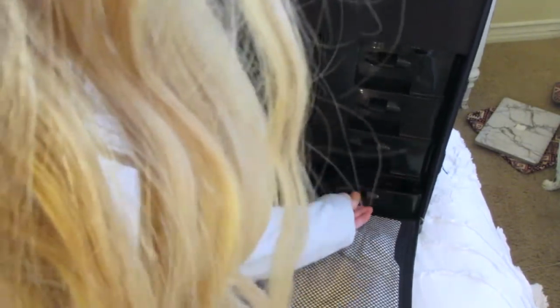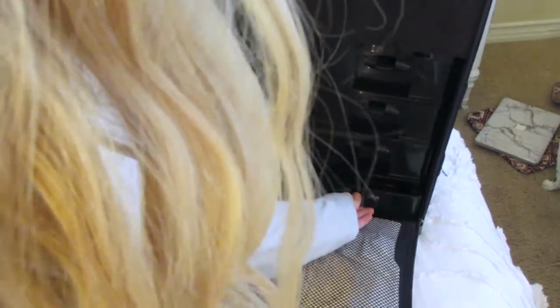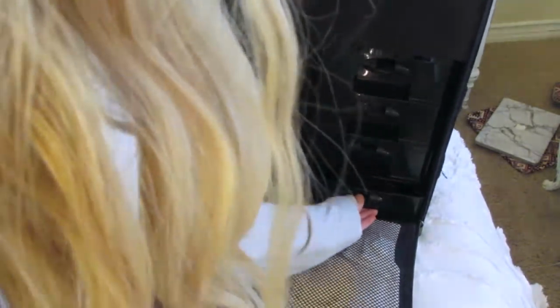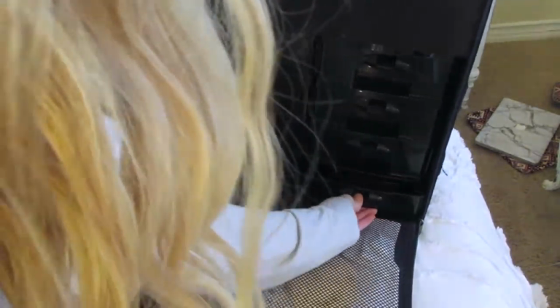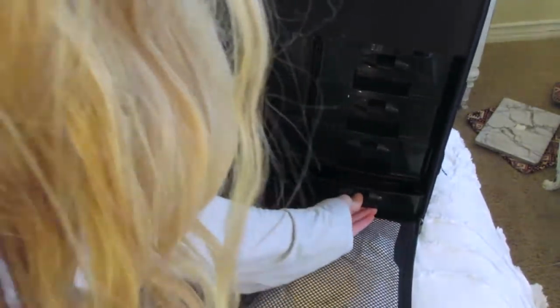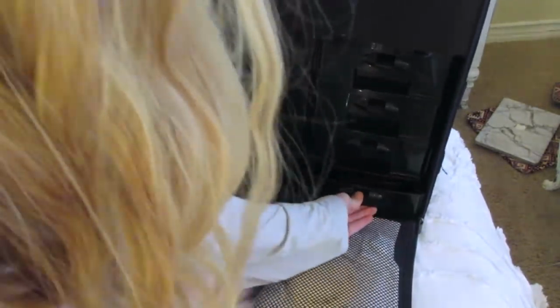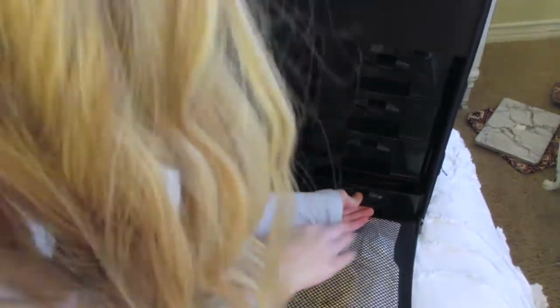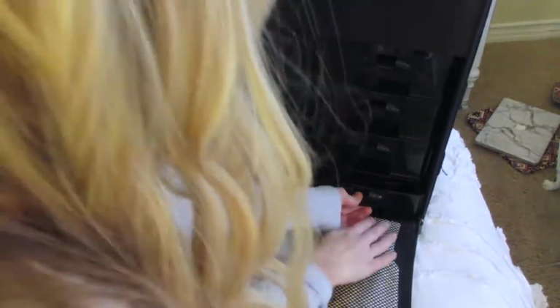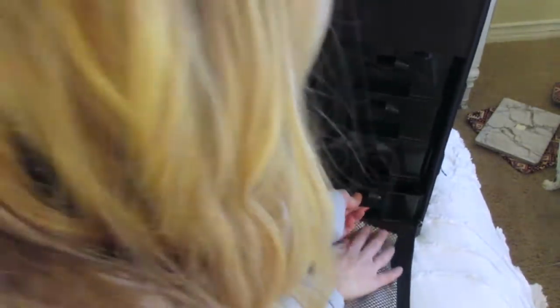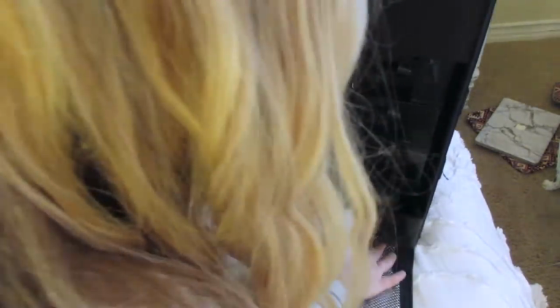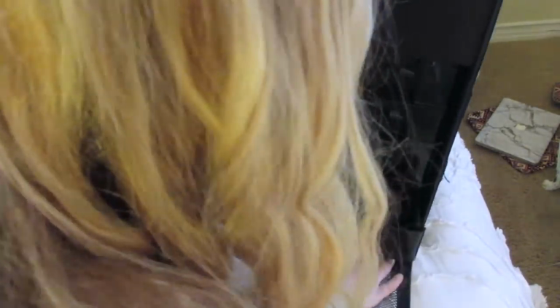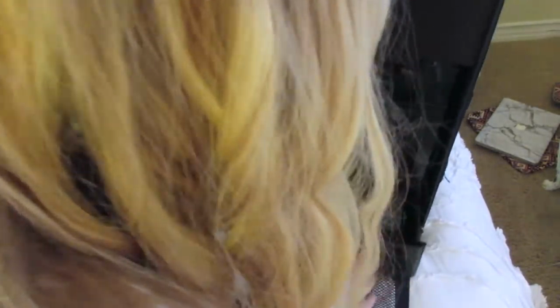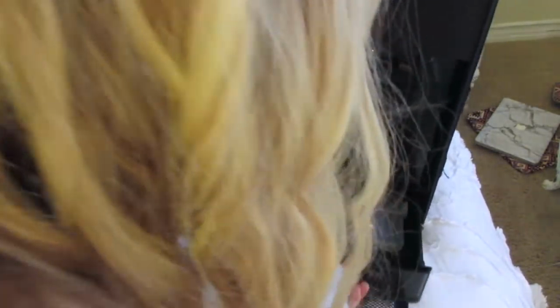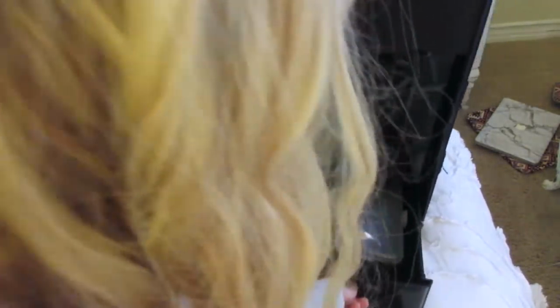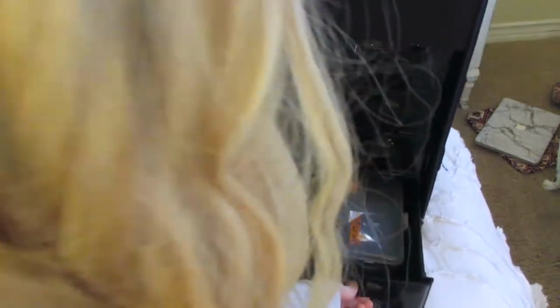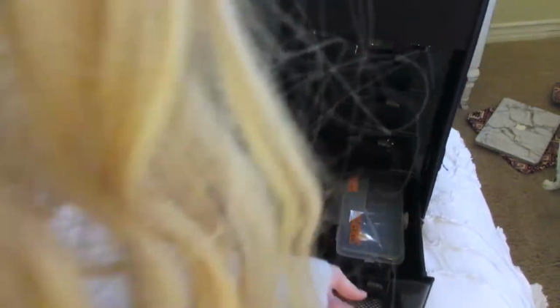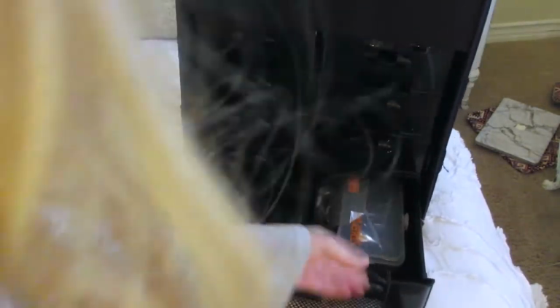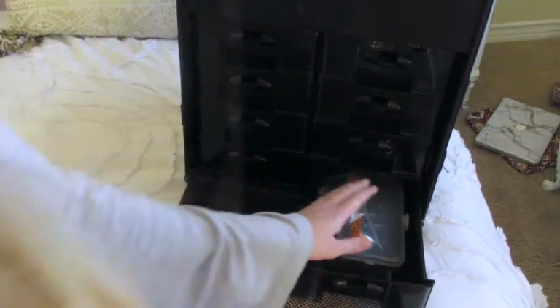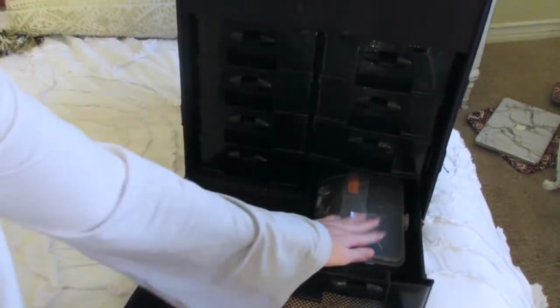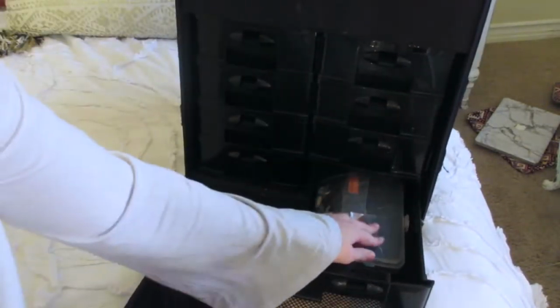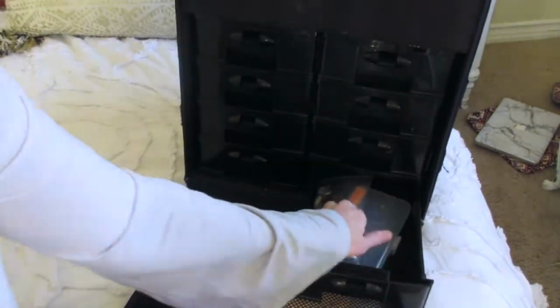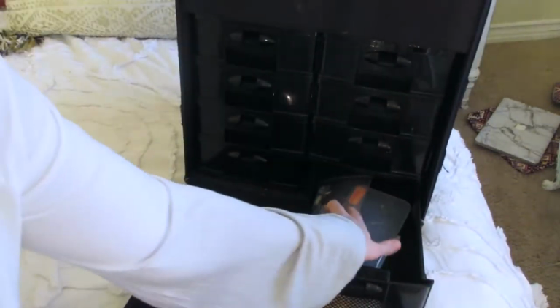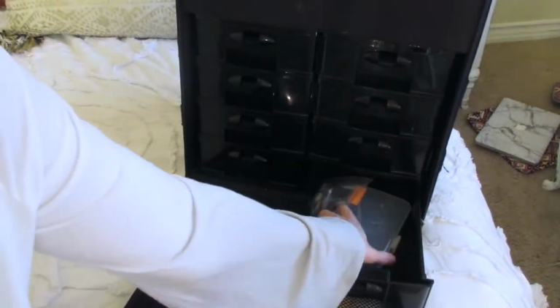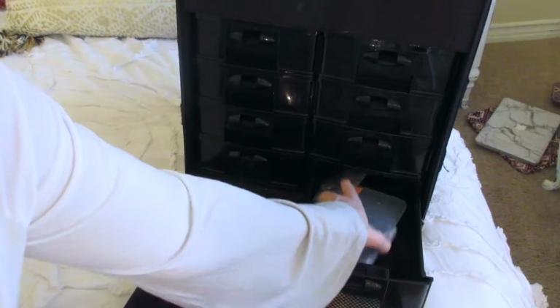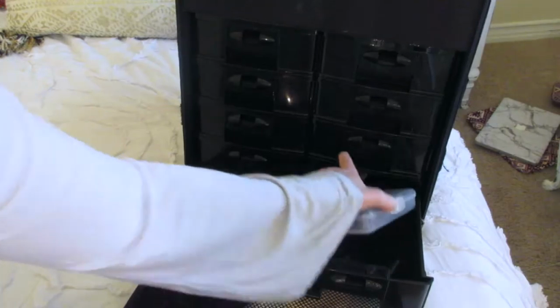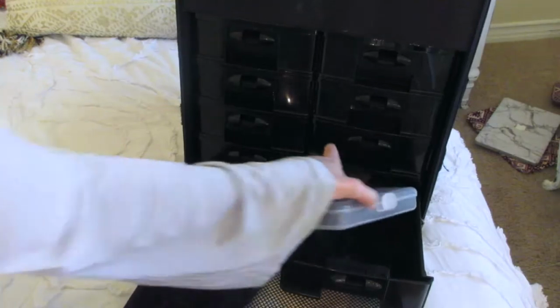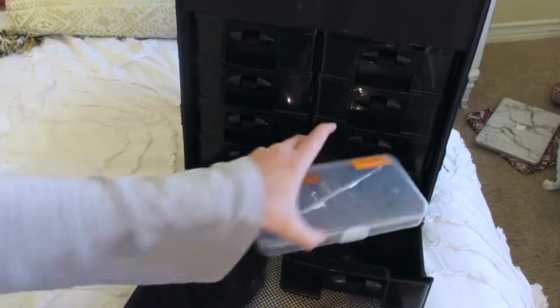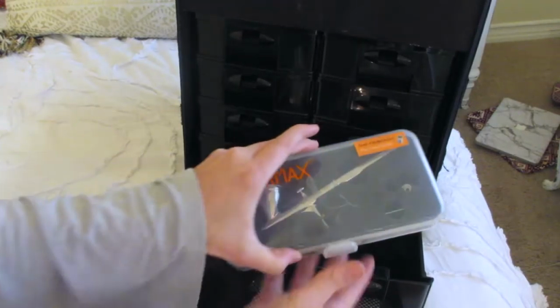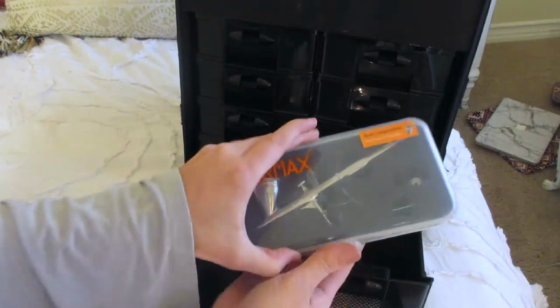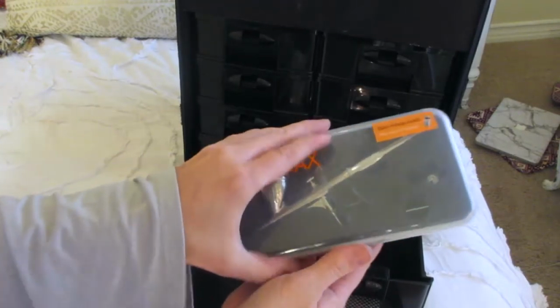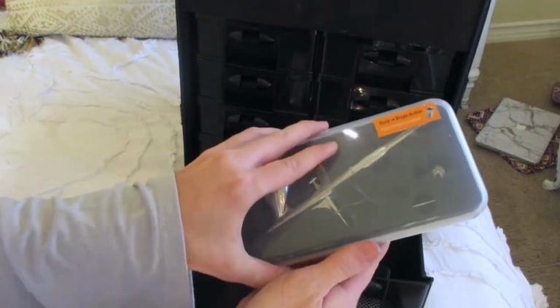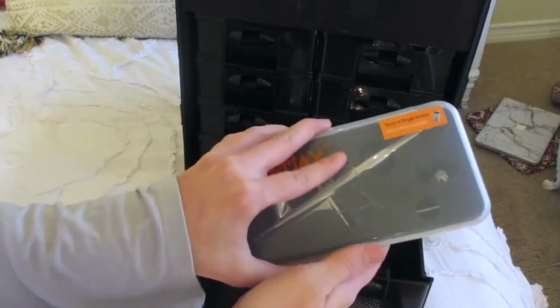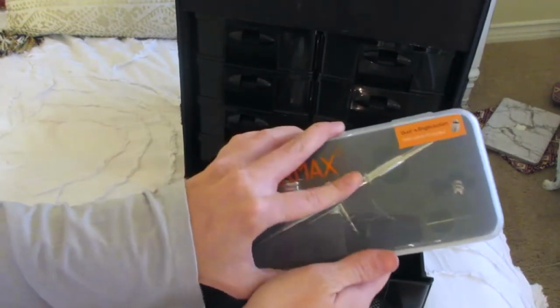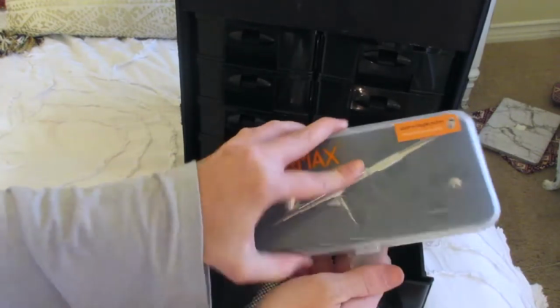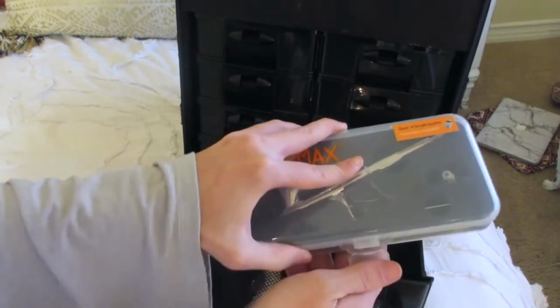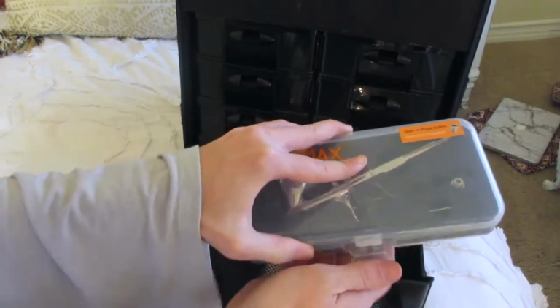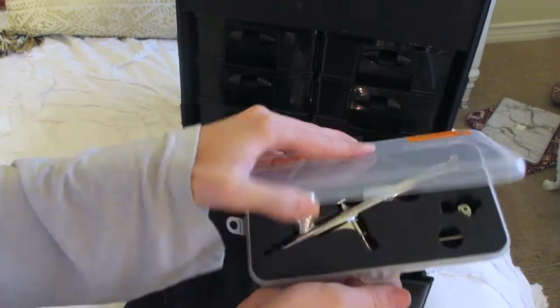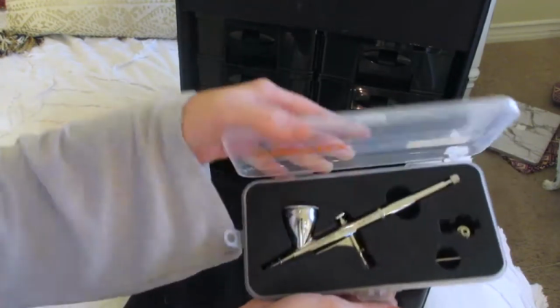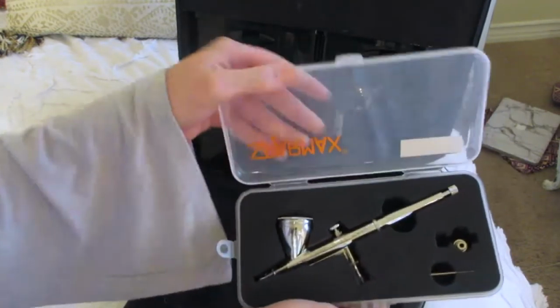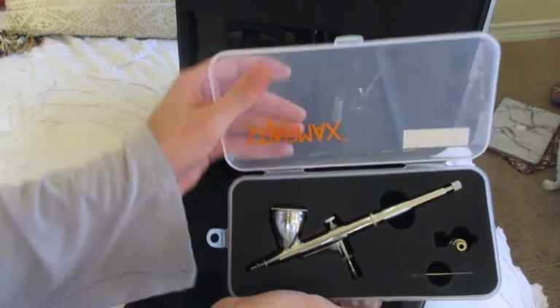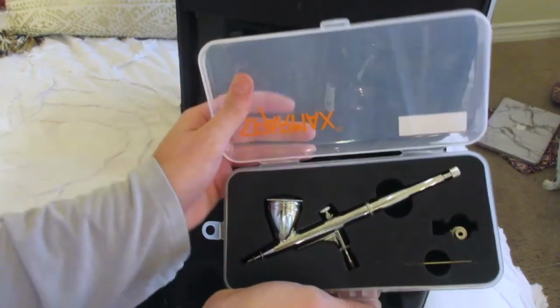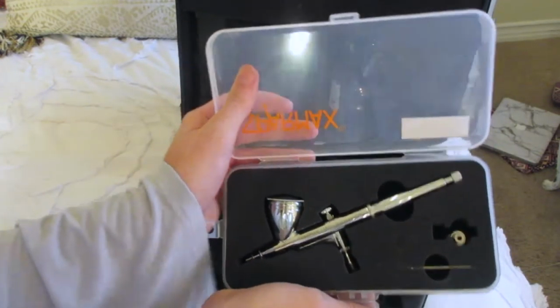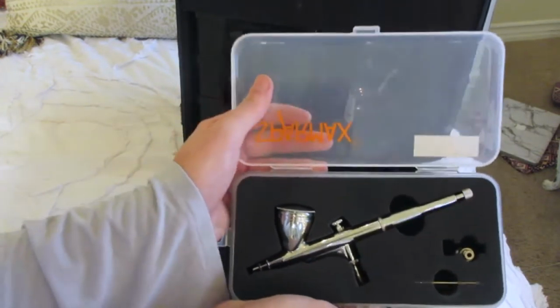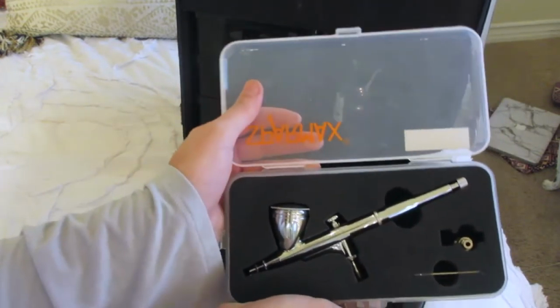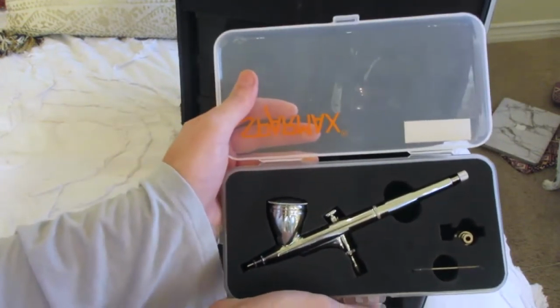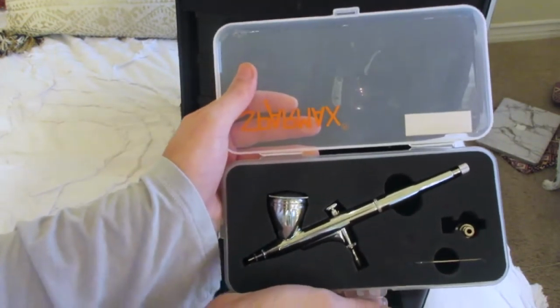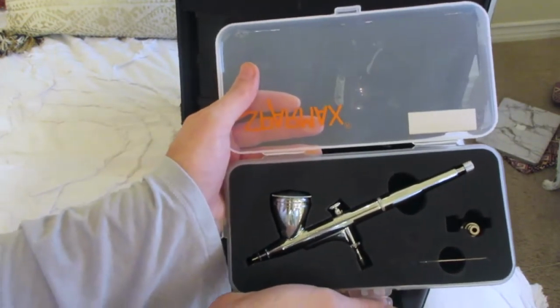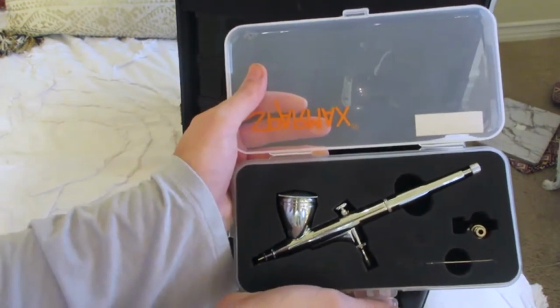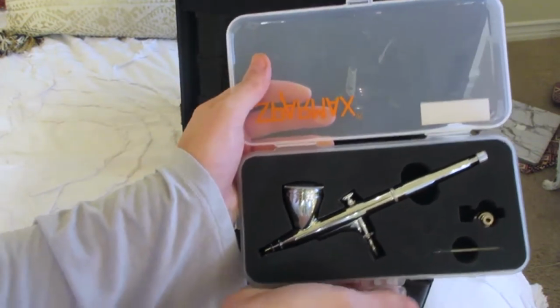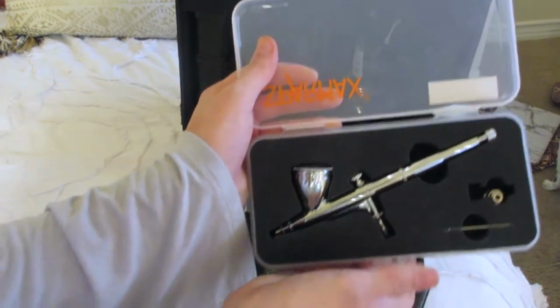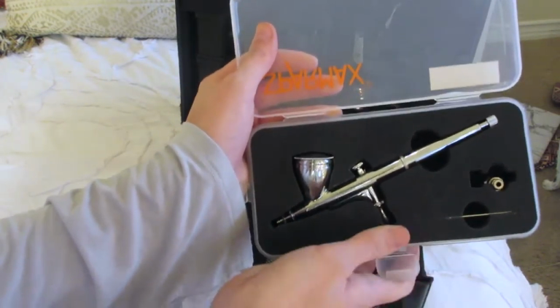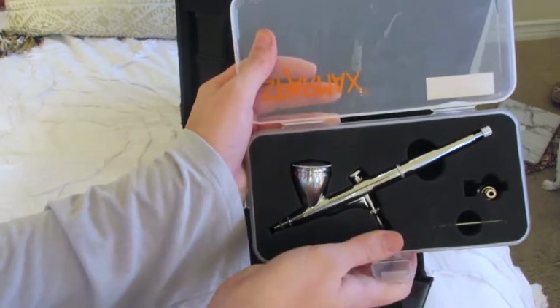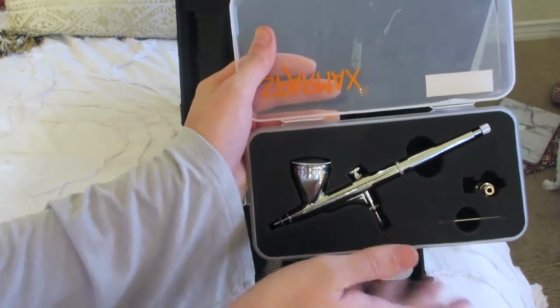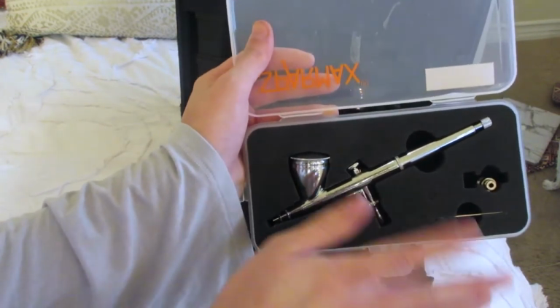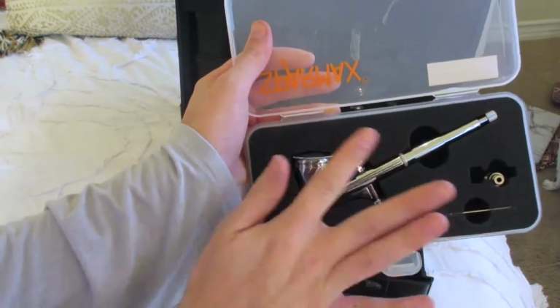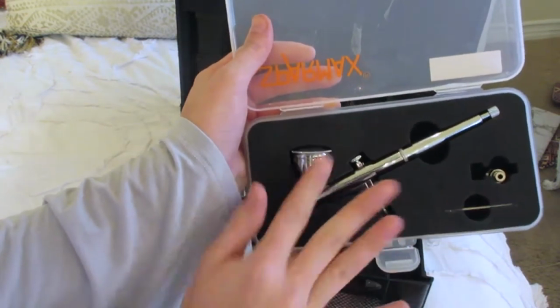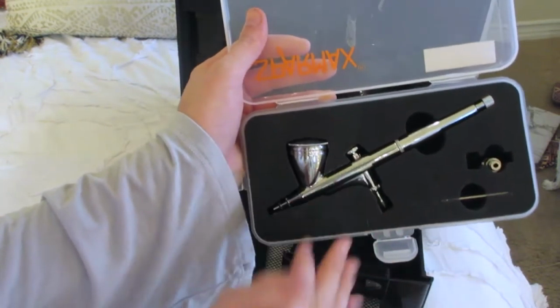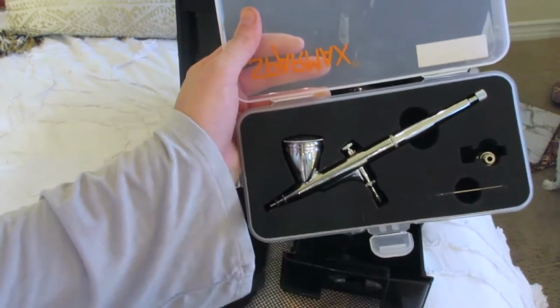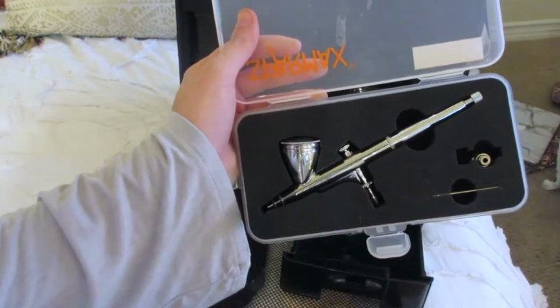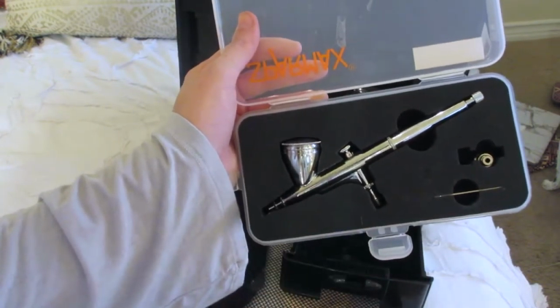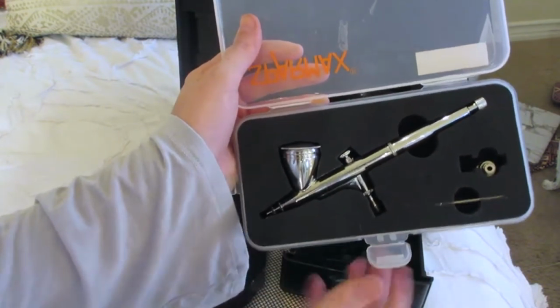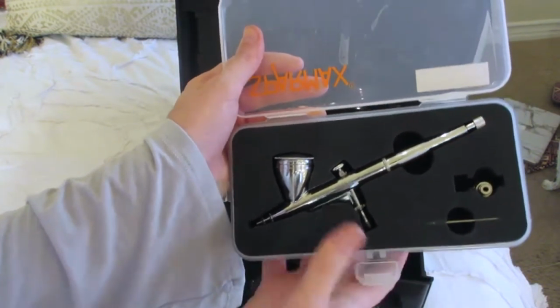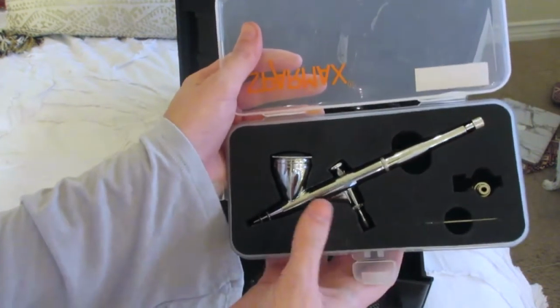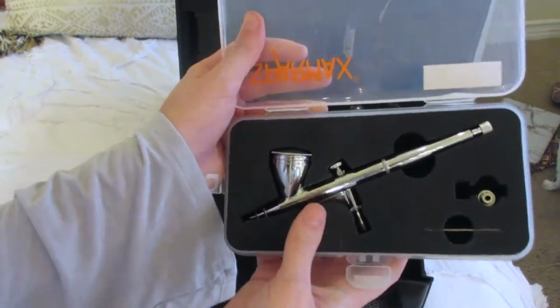In here I have more palettes: an RCMA palette, some Cinema Secrets, and different concealers and stuff.